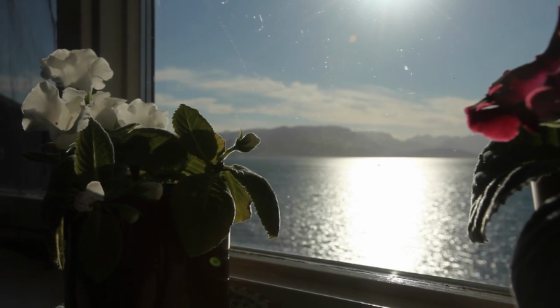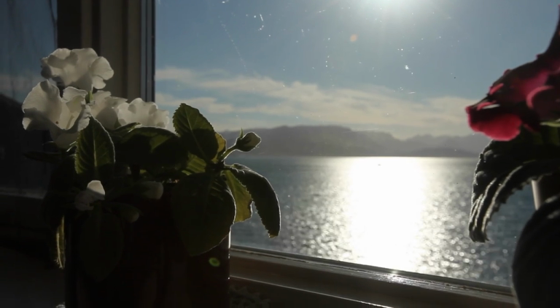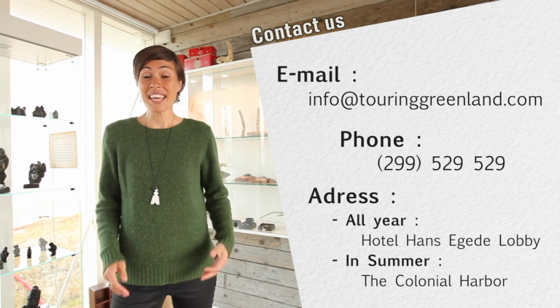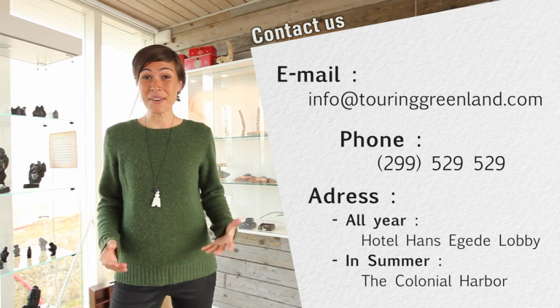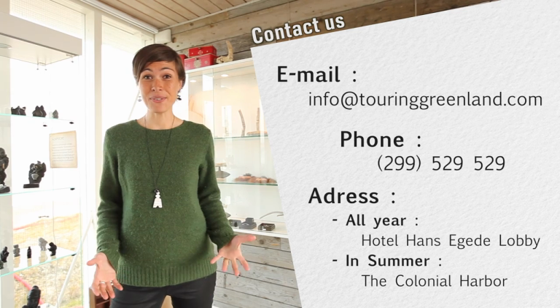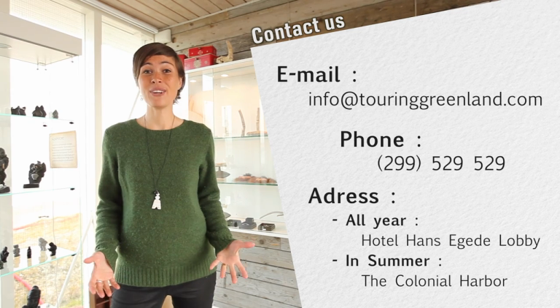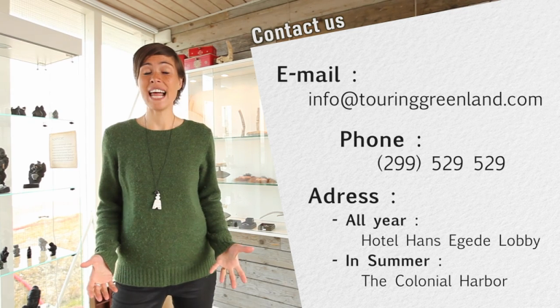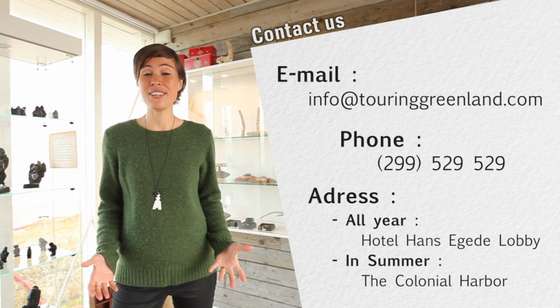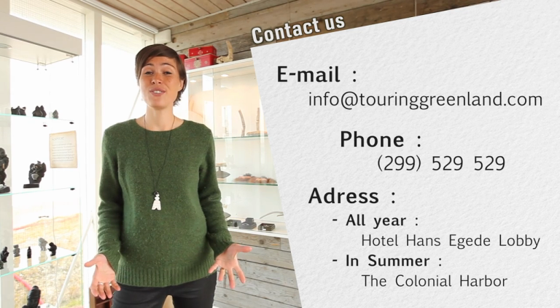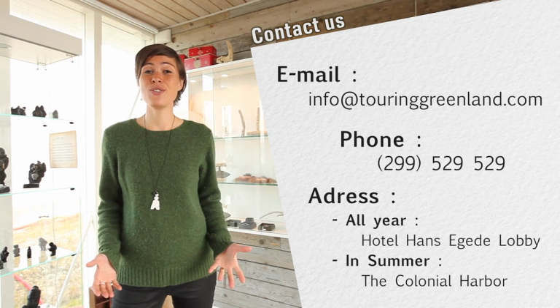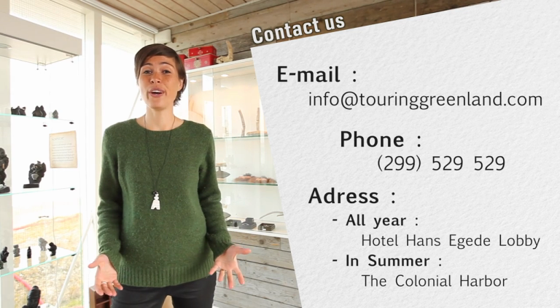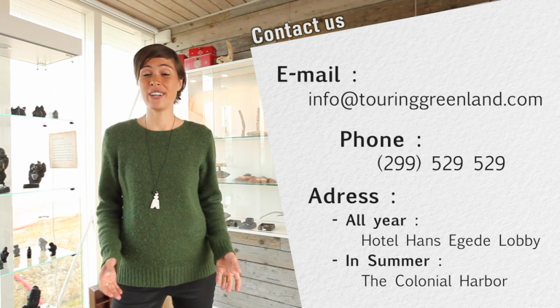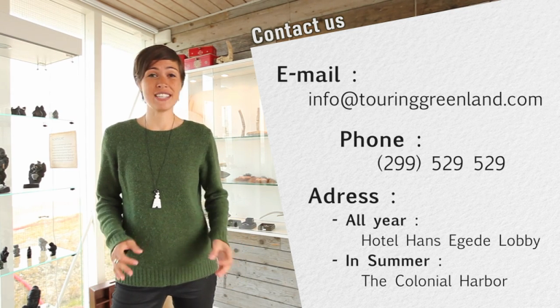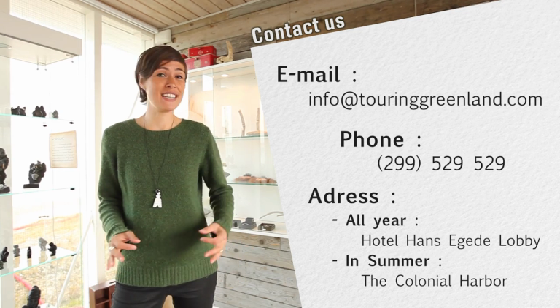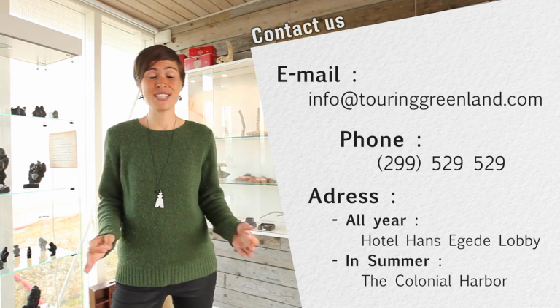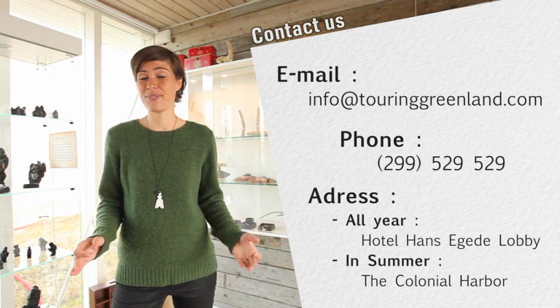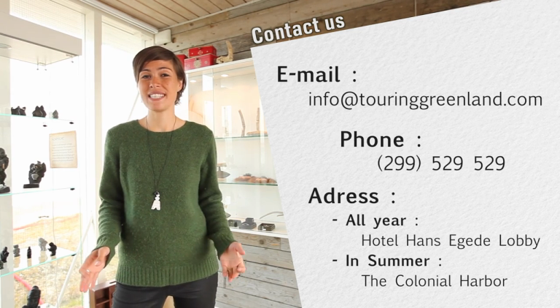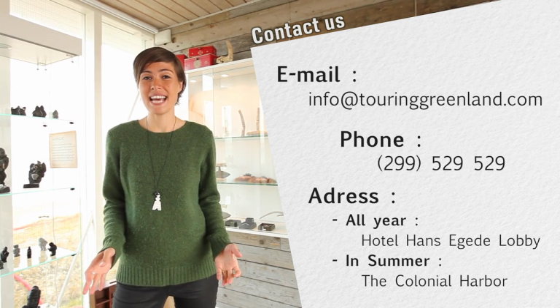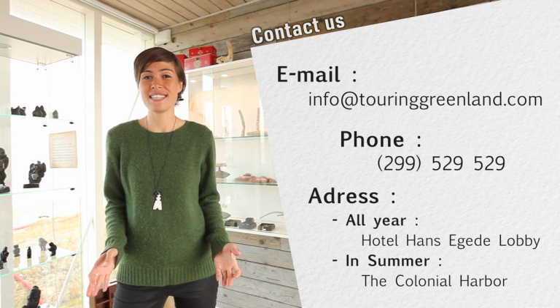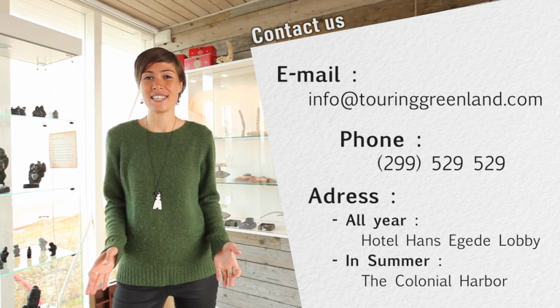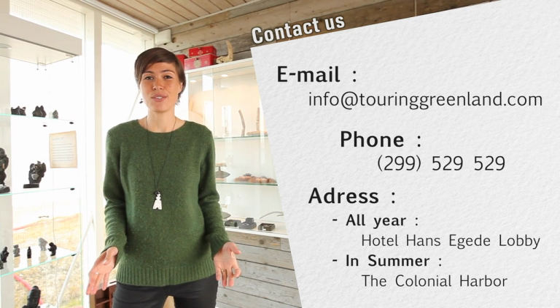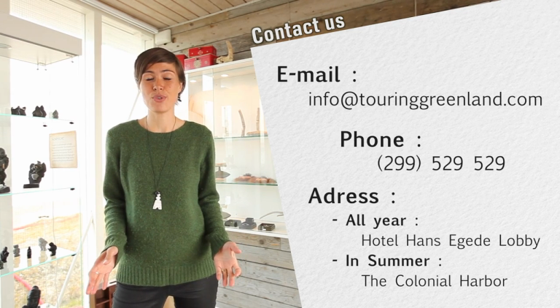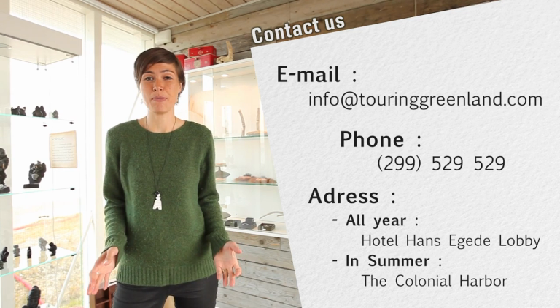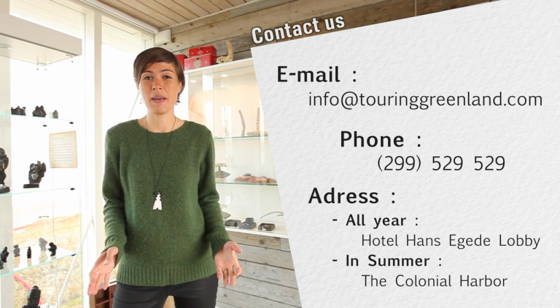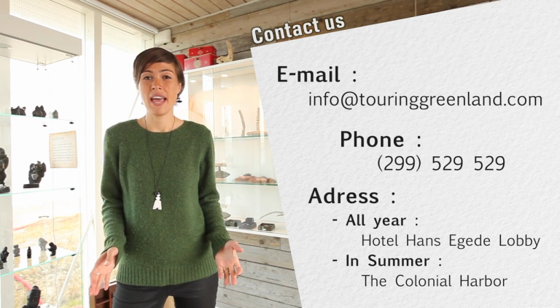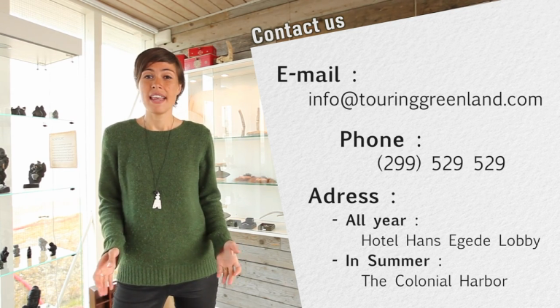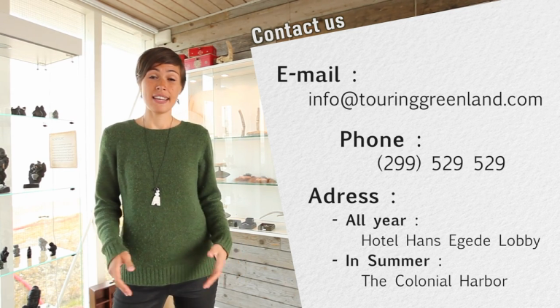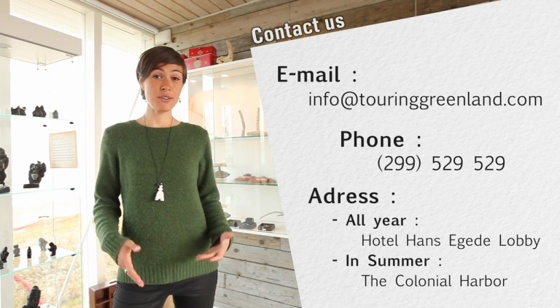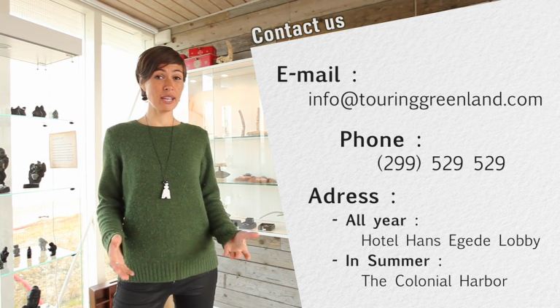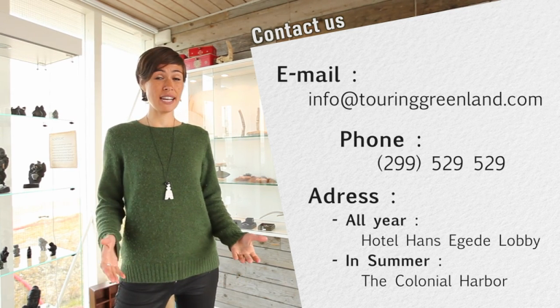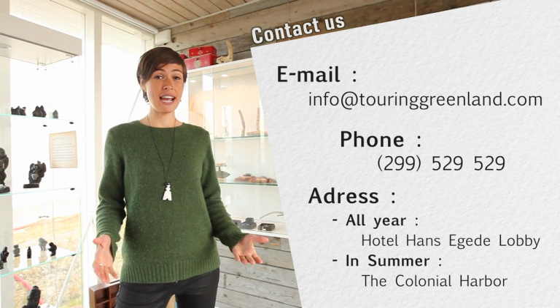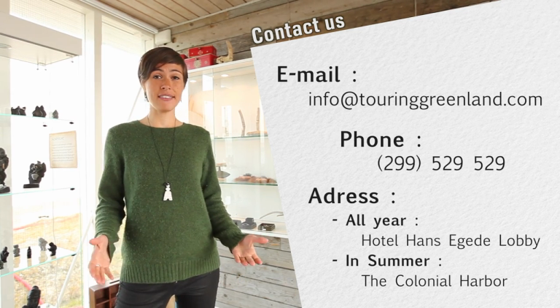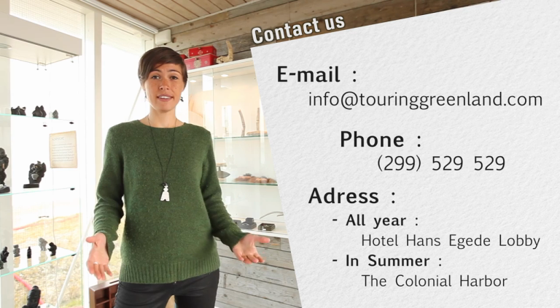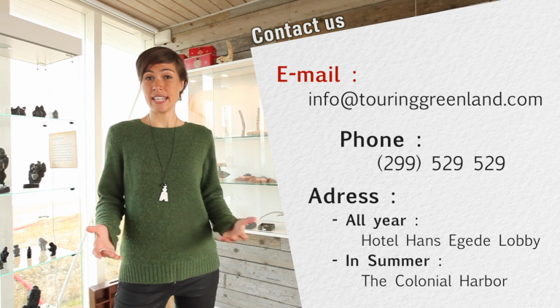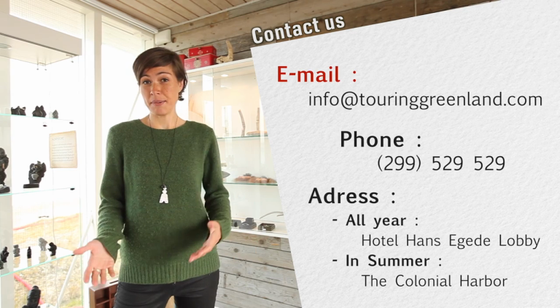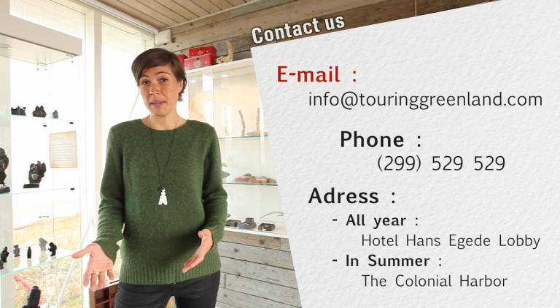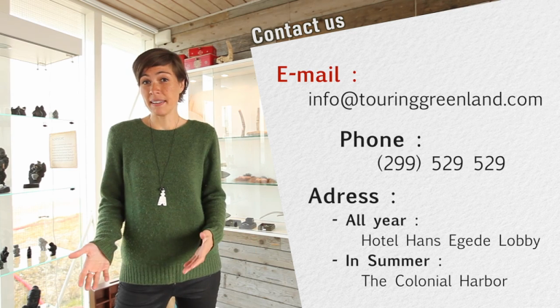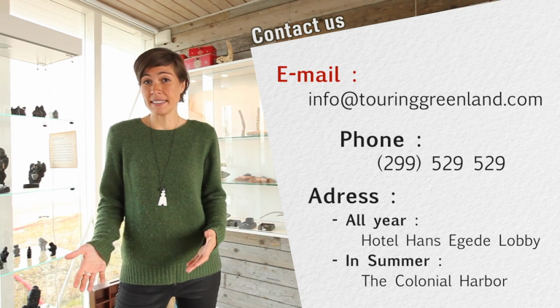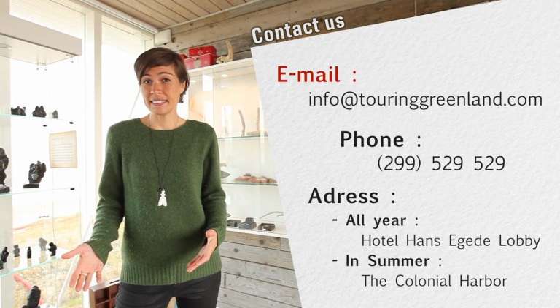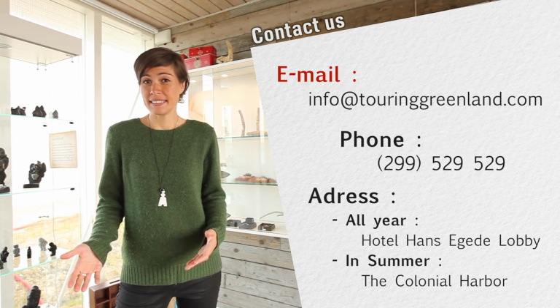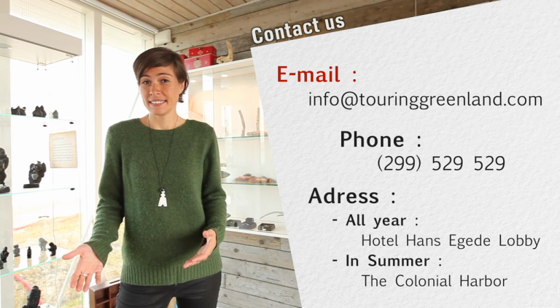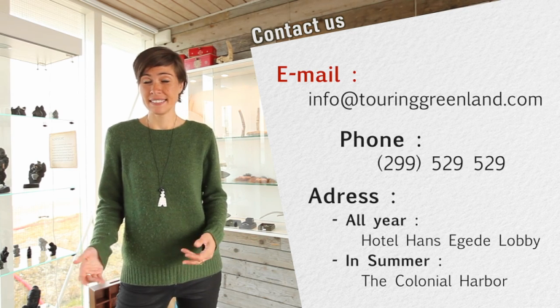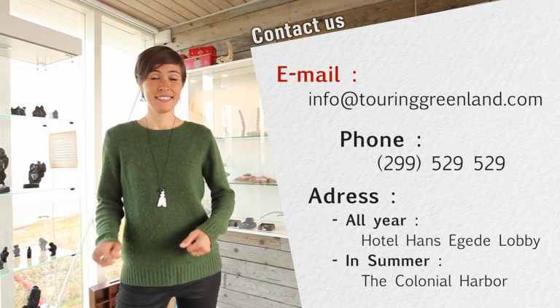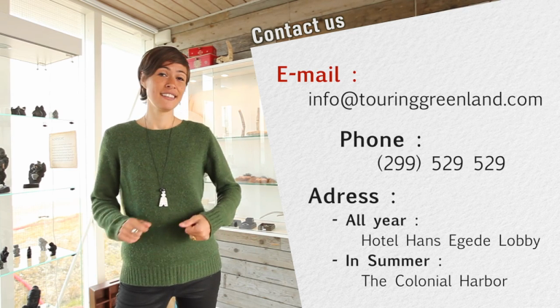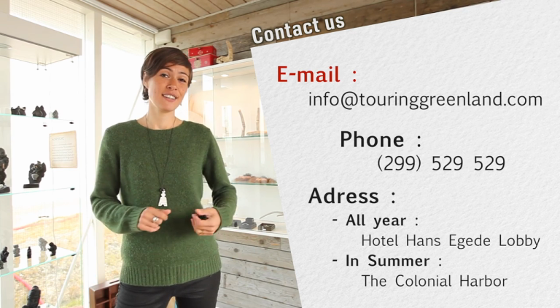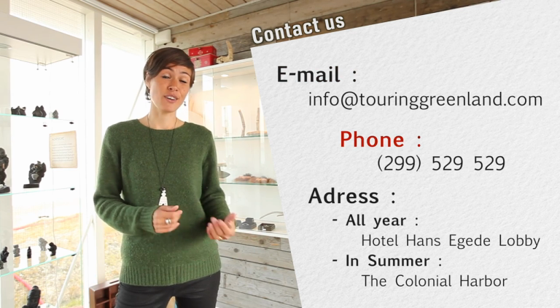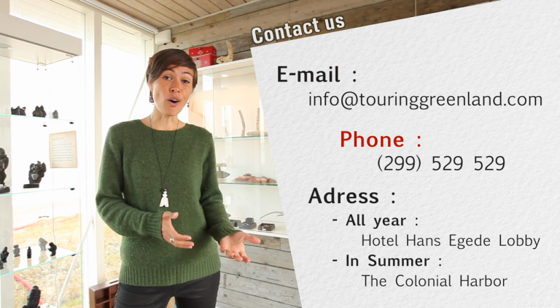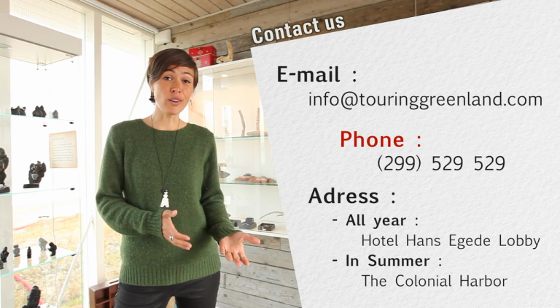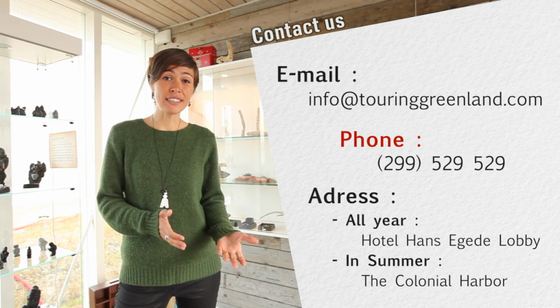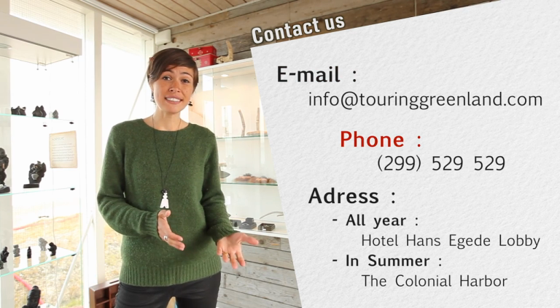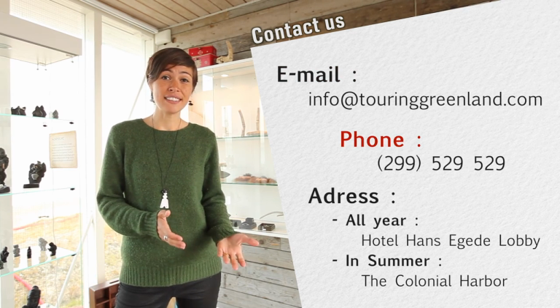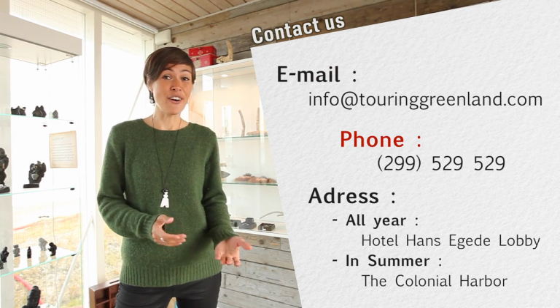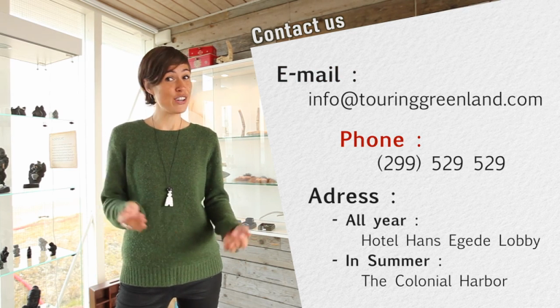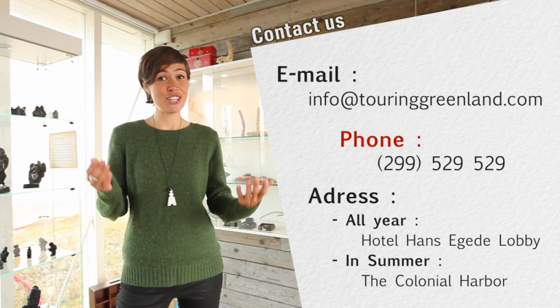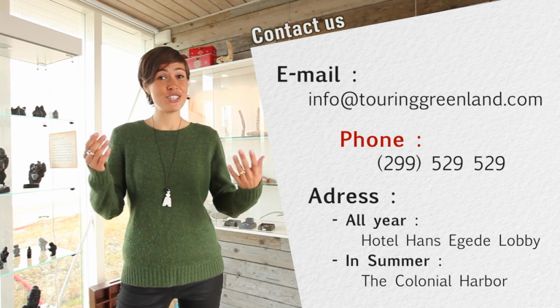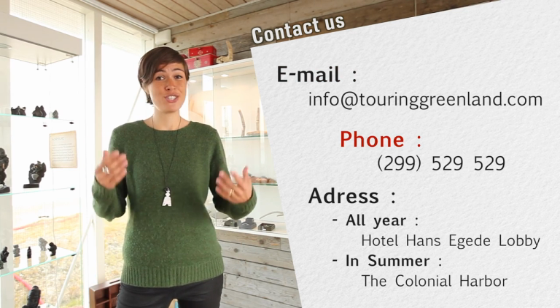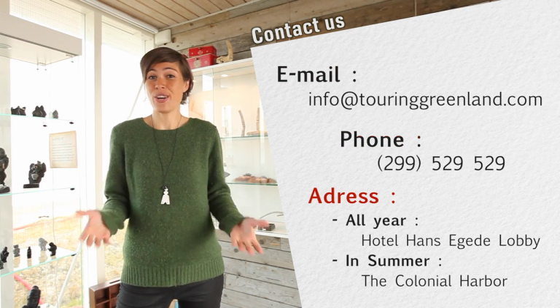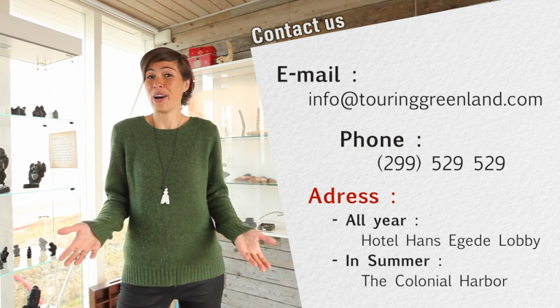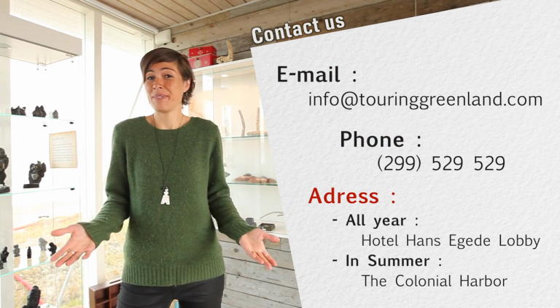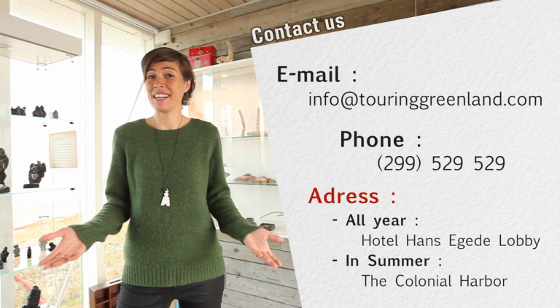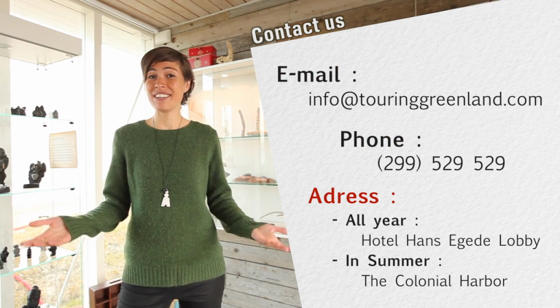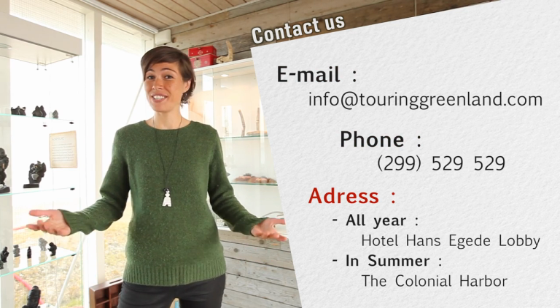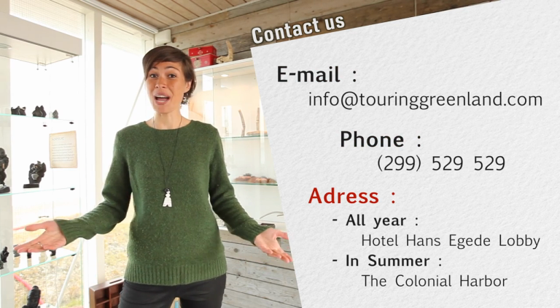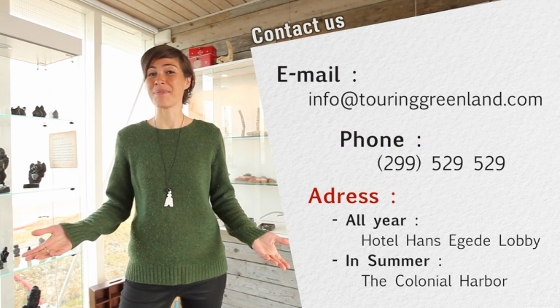If you'd like to join us on this fantastic trip, then you can either email us, call us, or just show up in our shop.